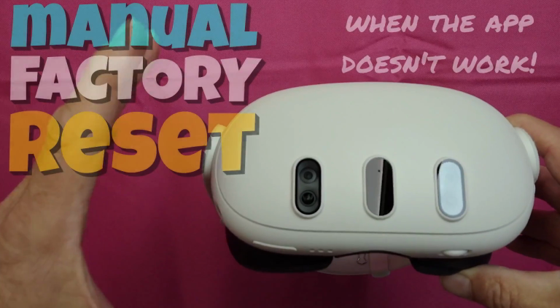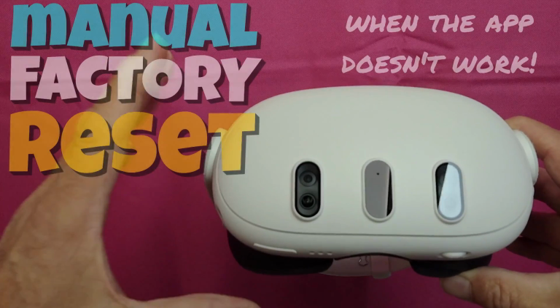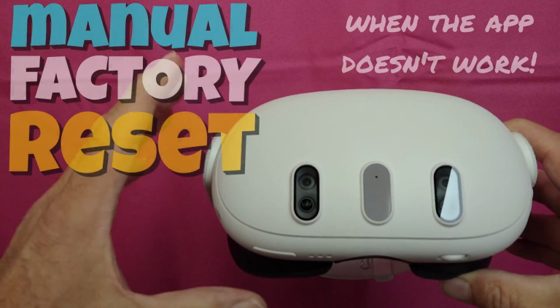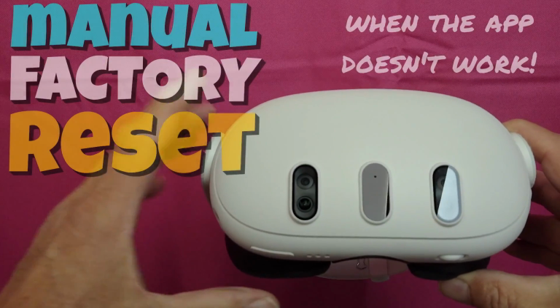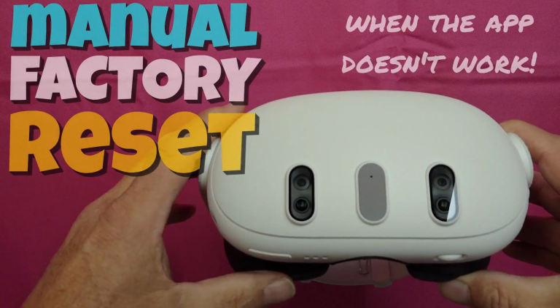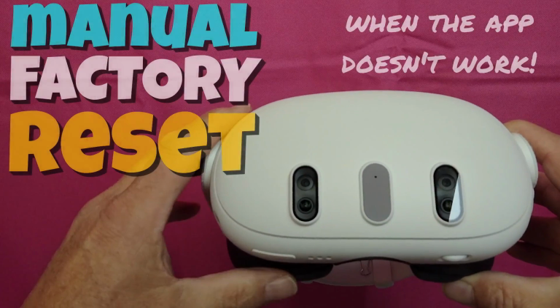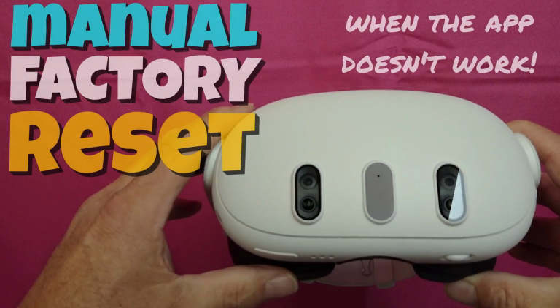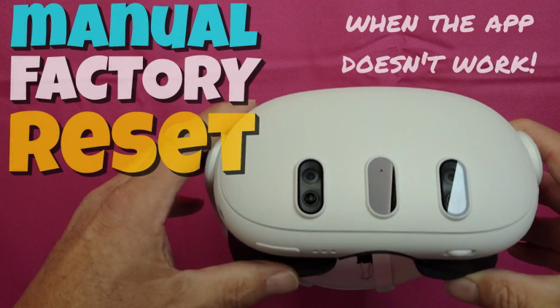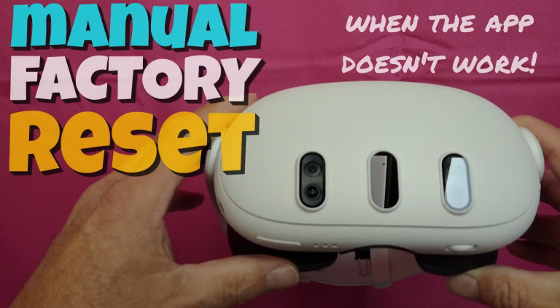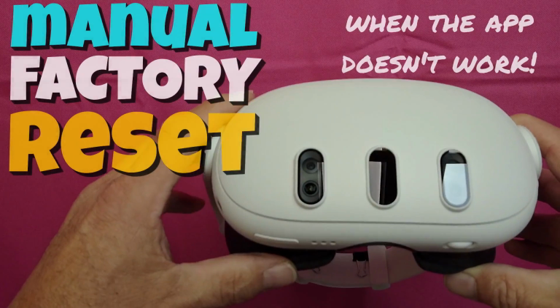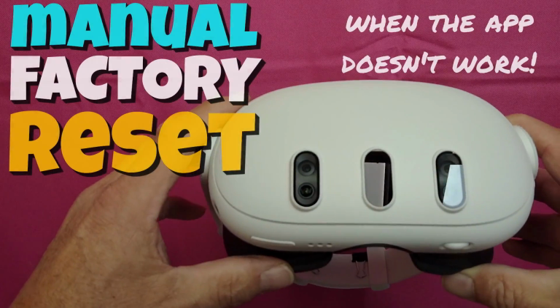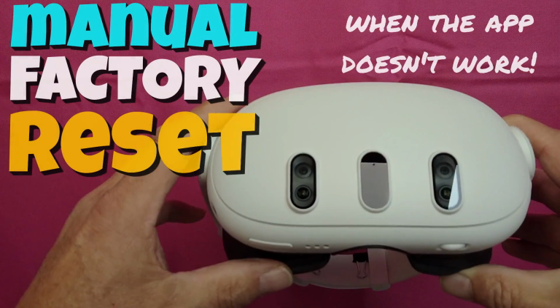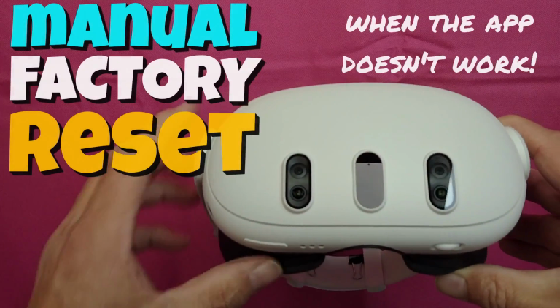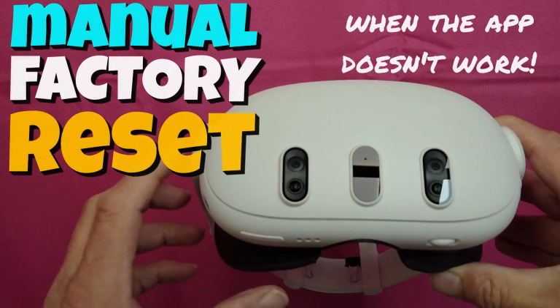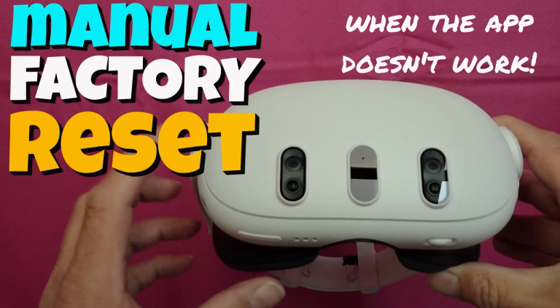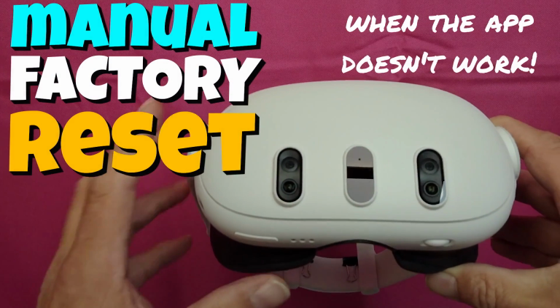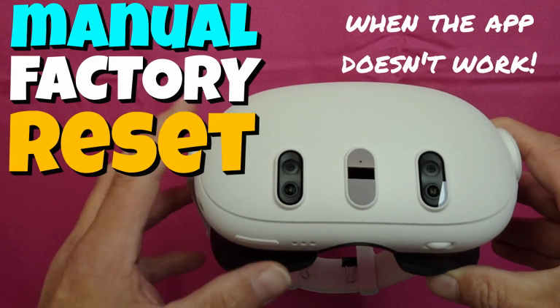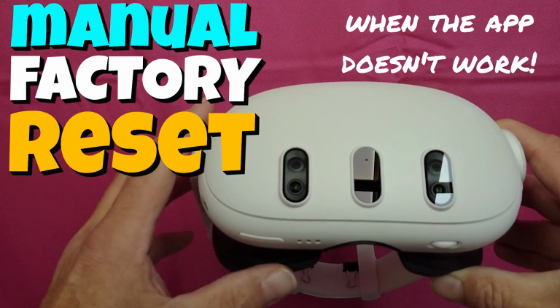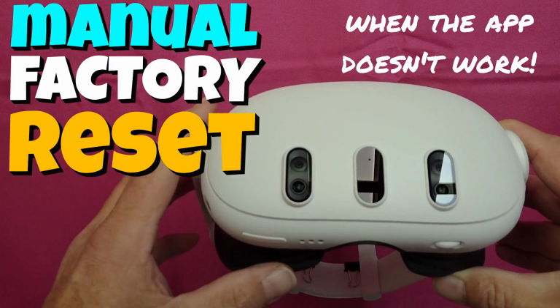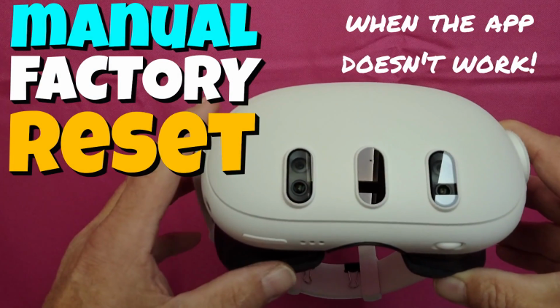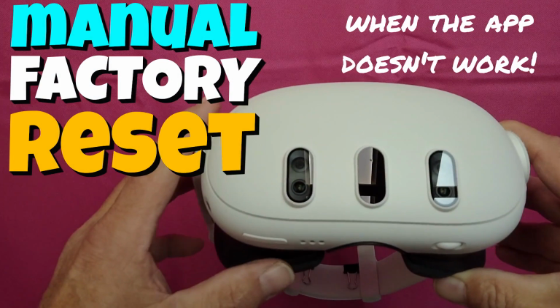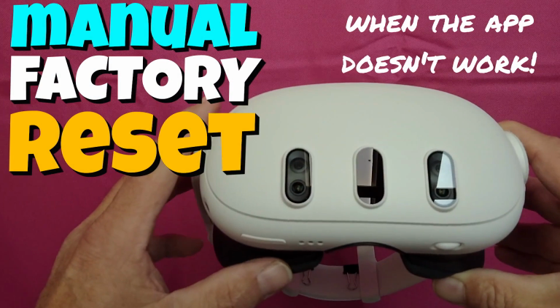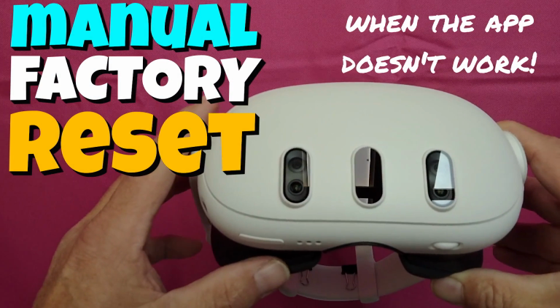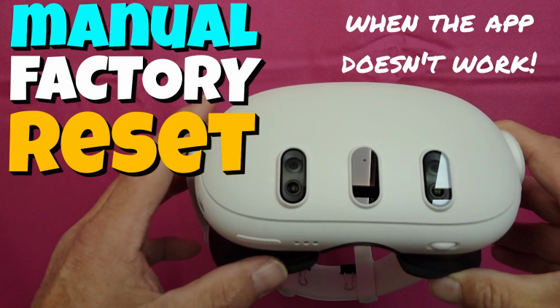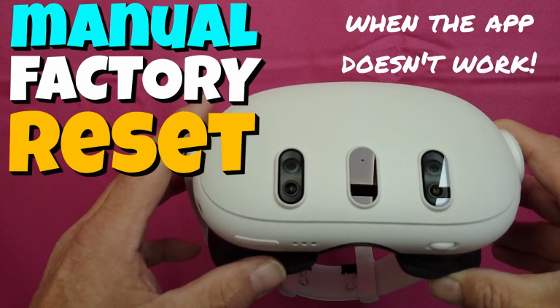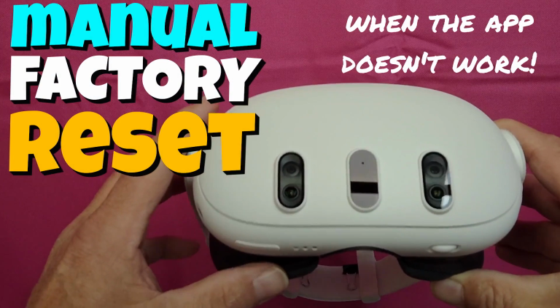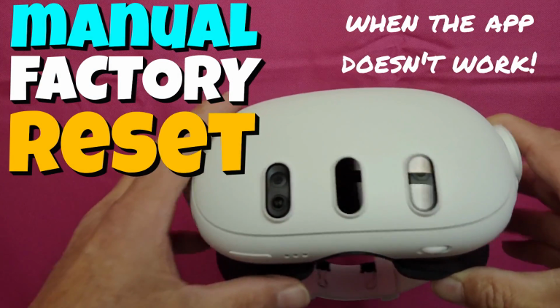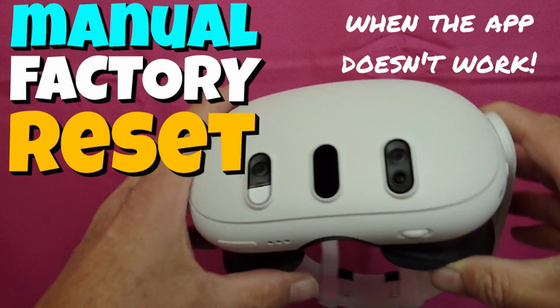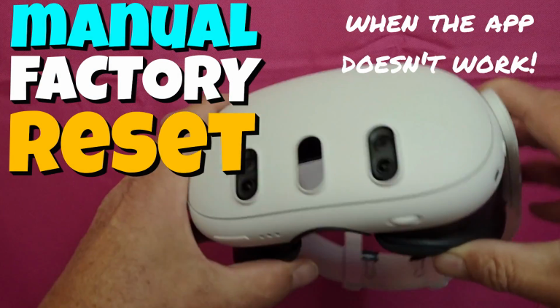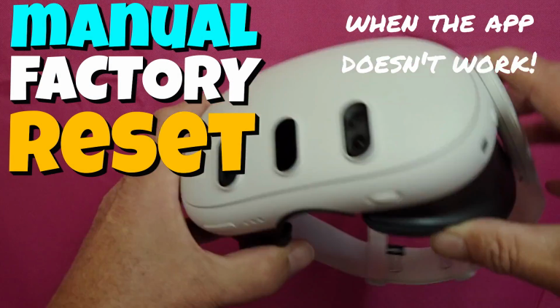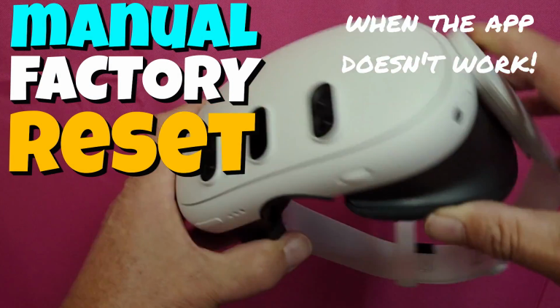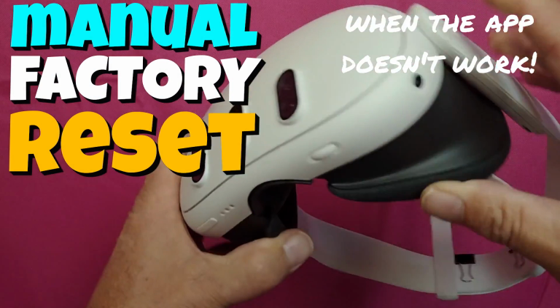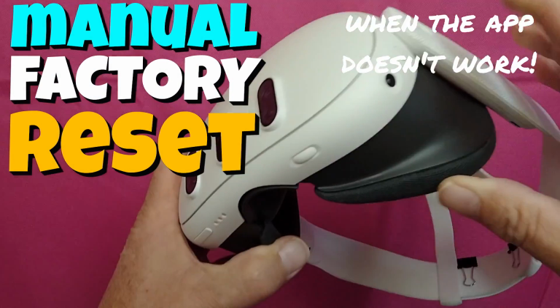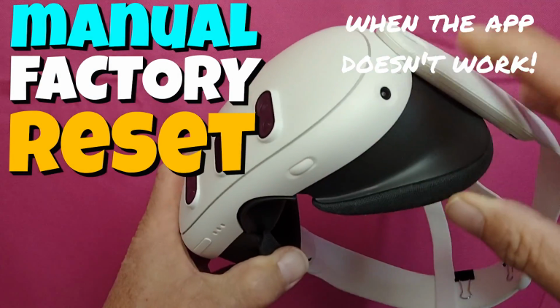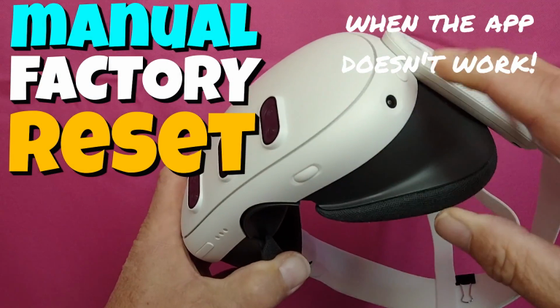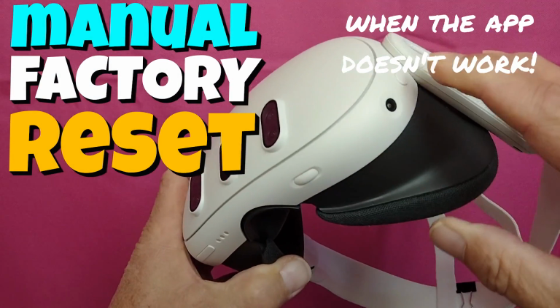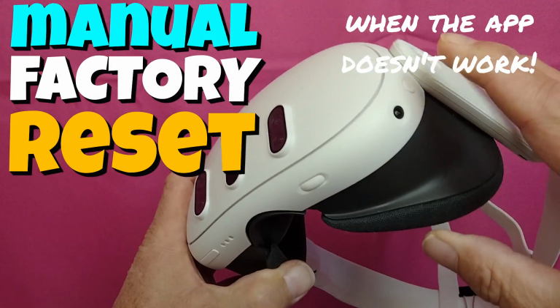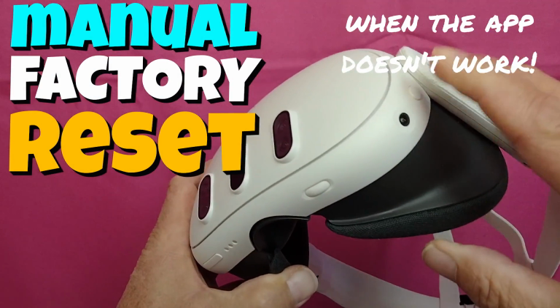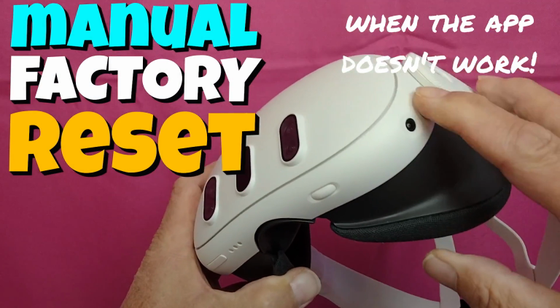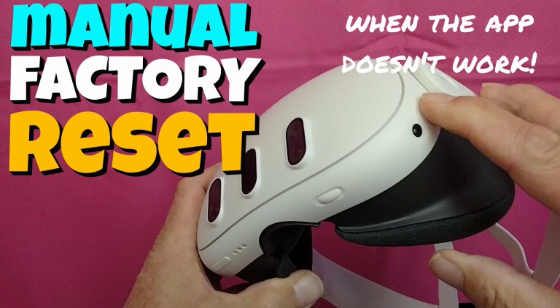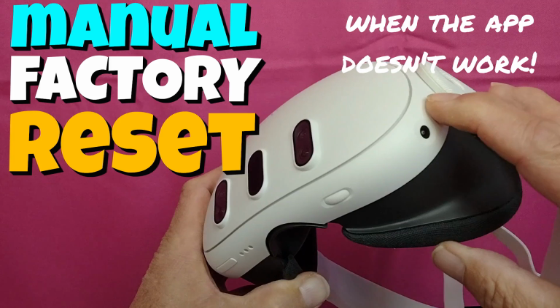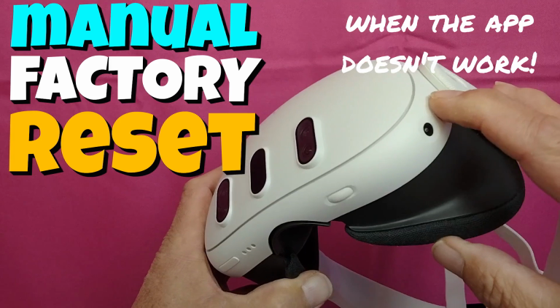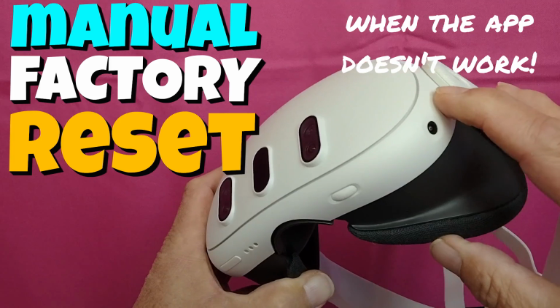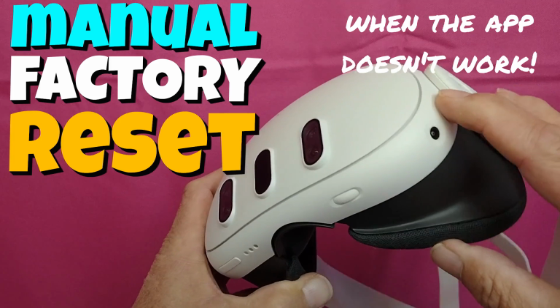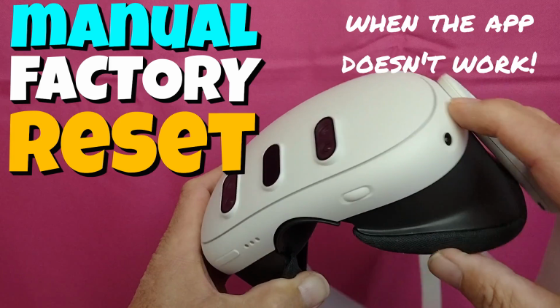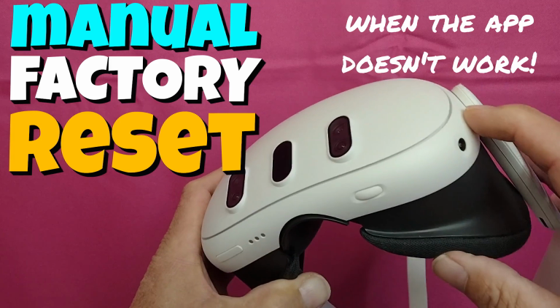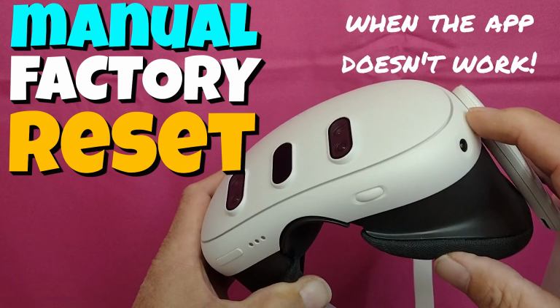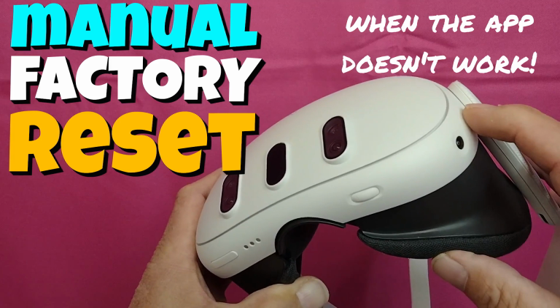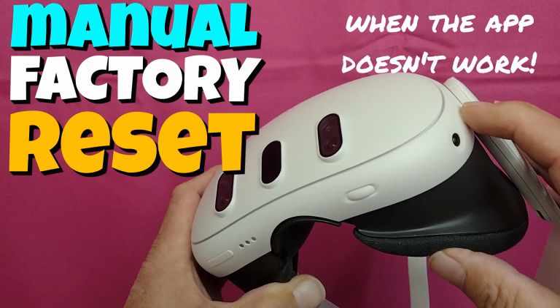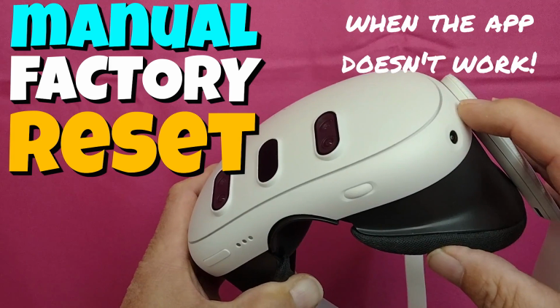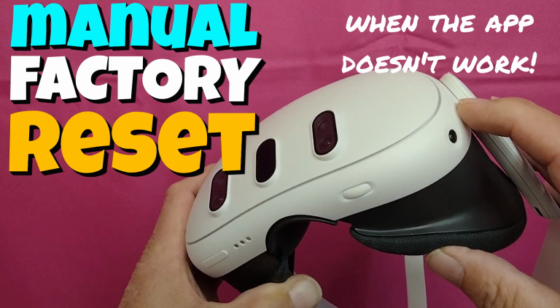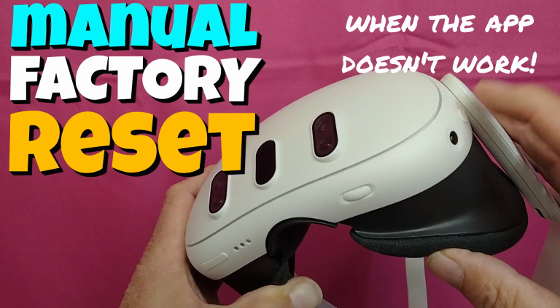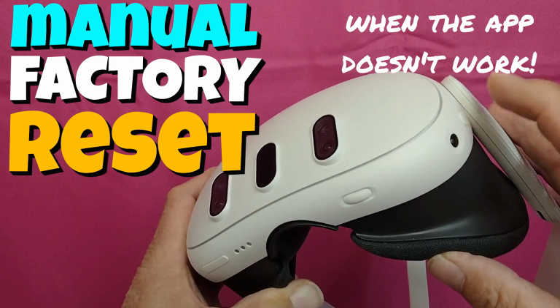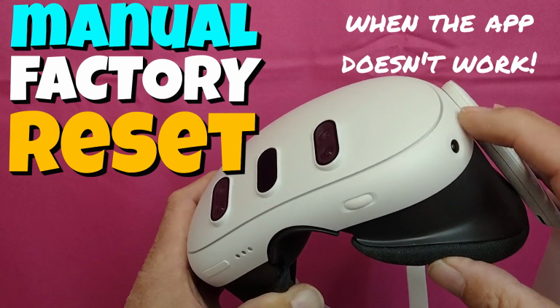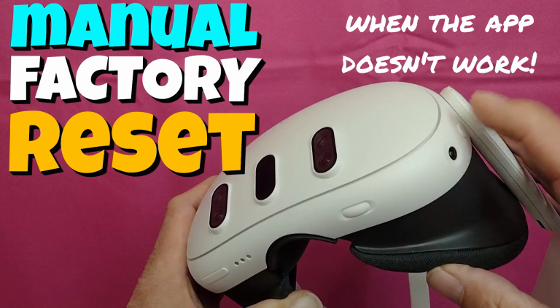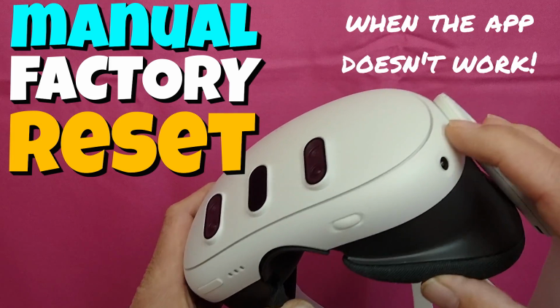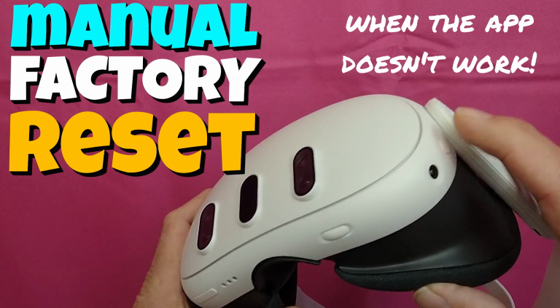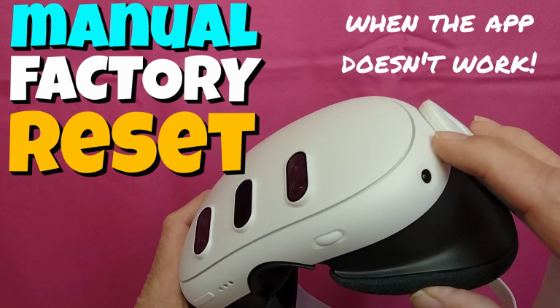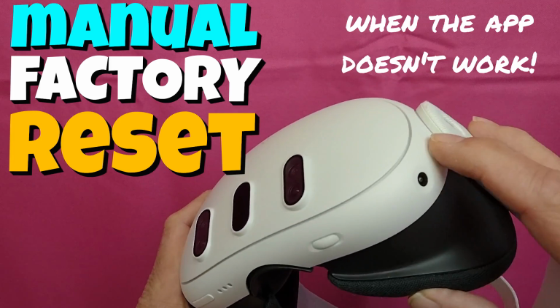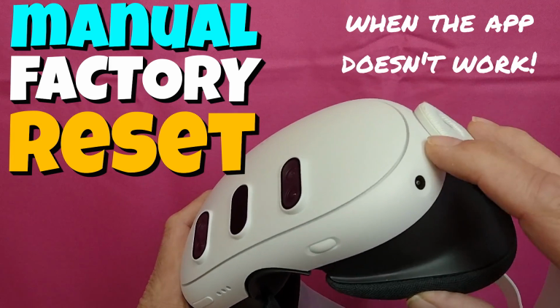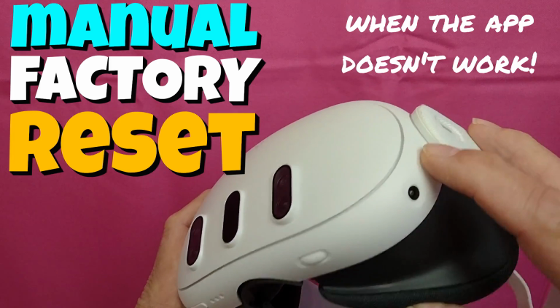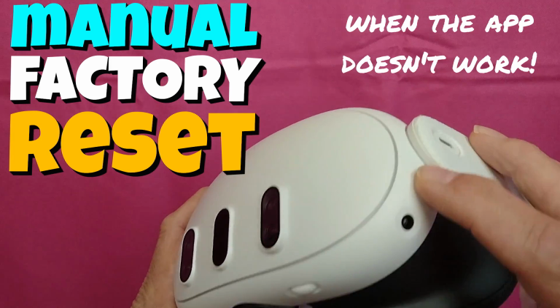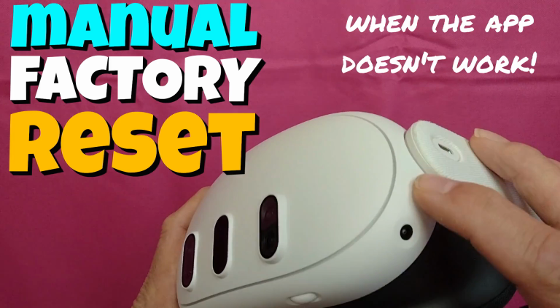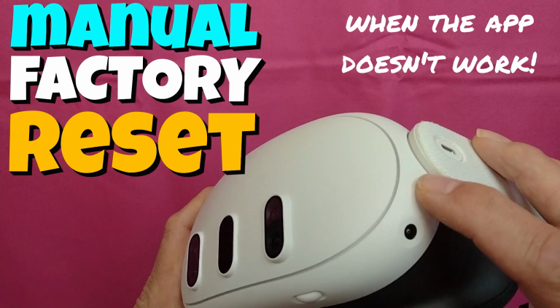Hello everyone, I'm Arainbow and I'm going to demonstrate how to do a manual factory reset on your Quest 3 headset.